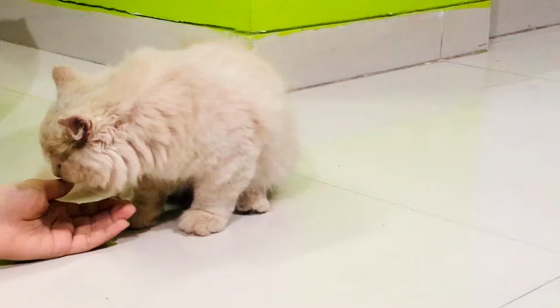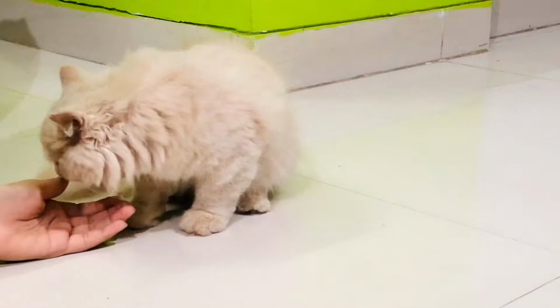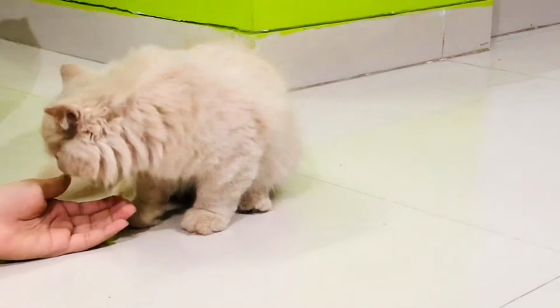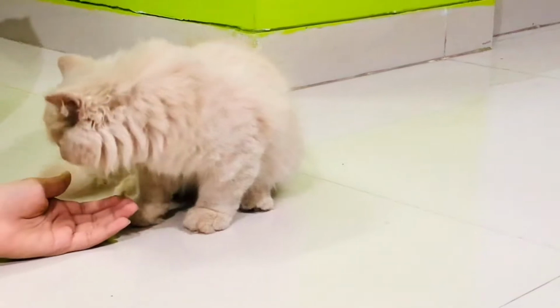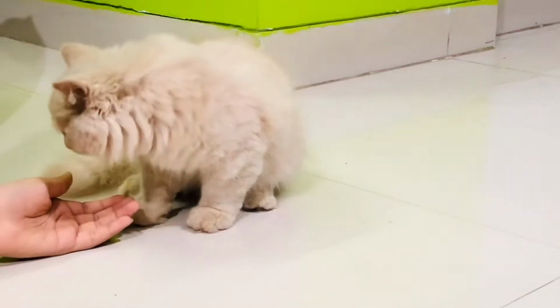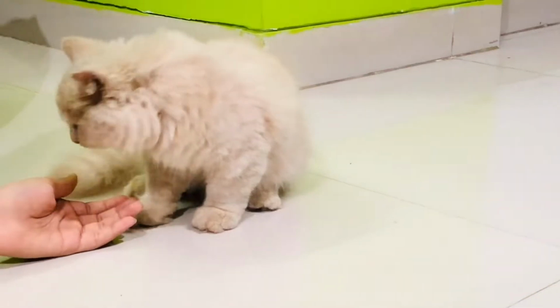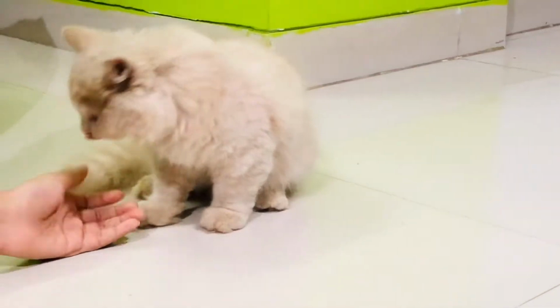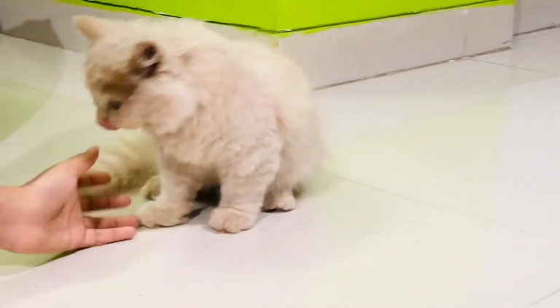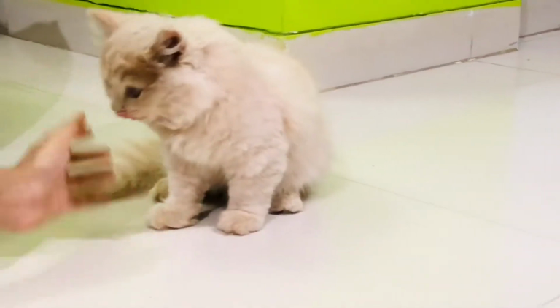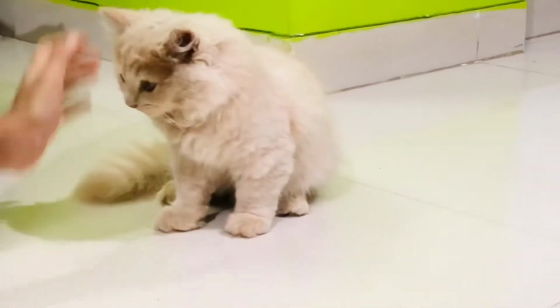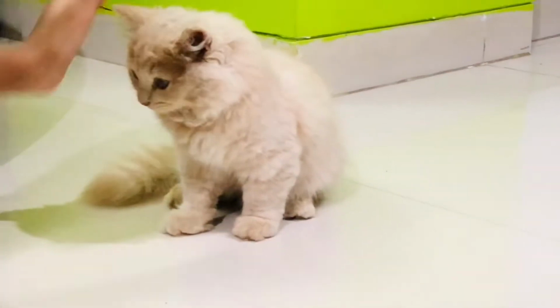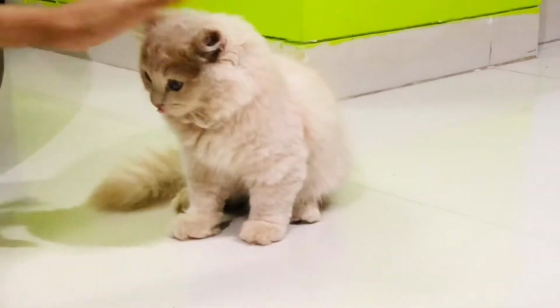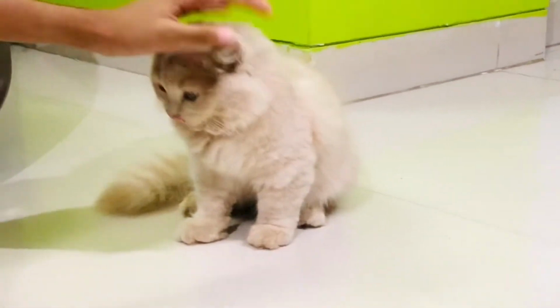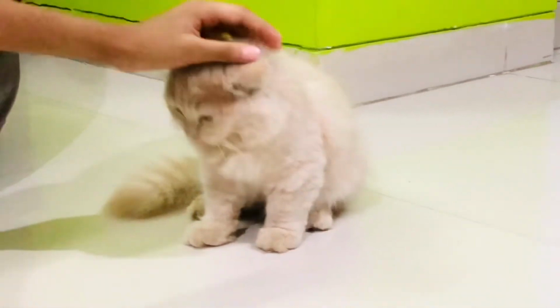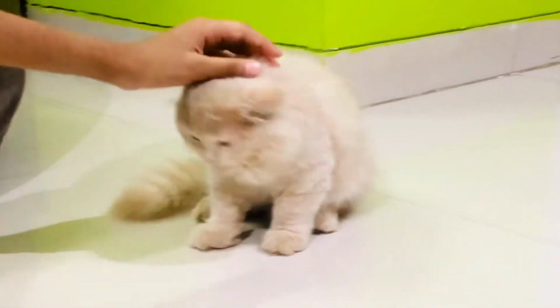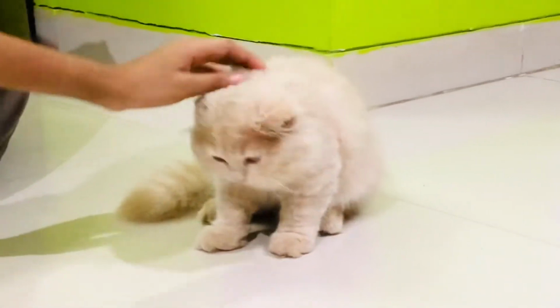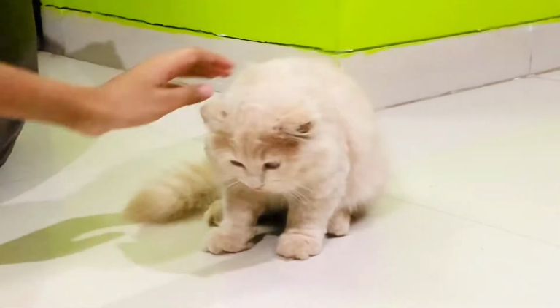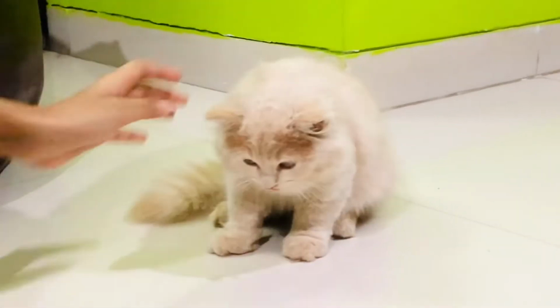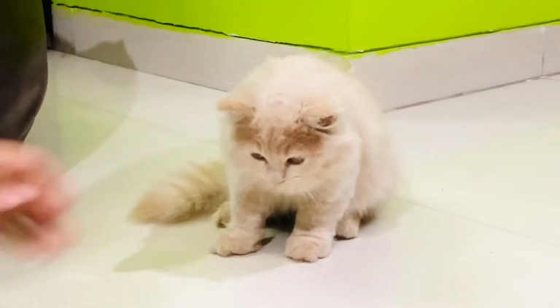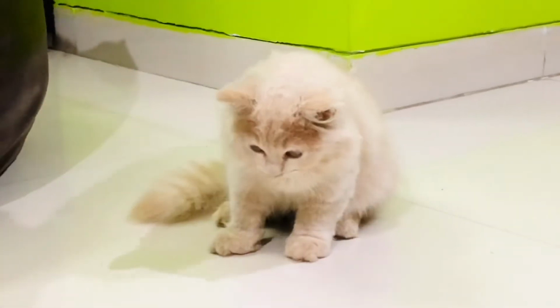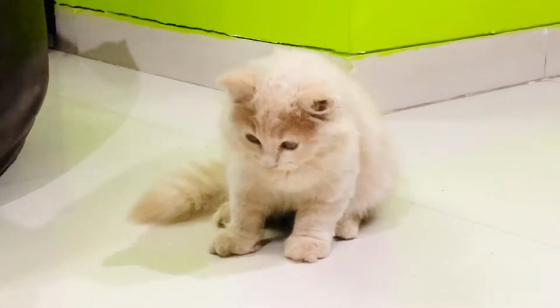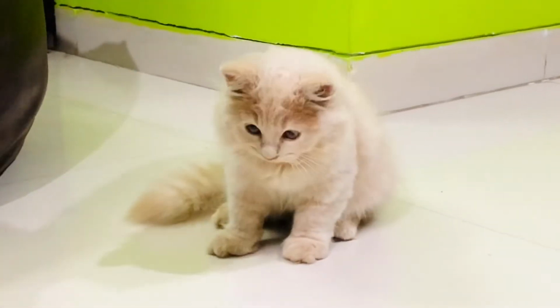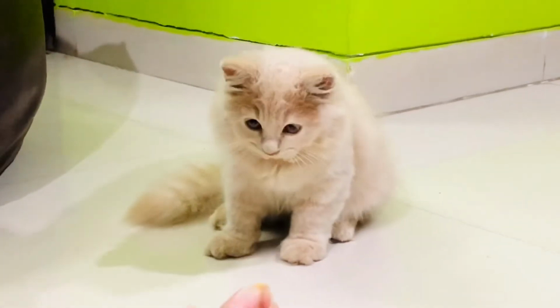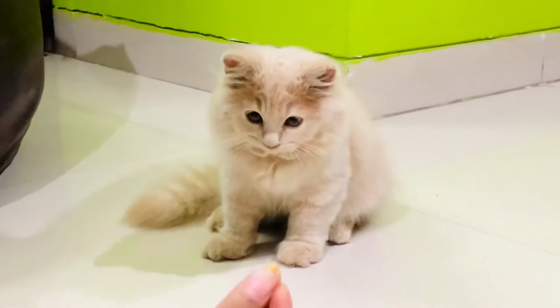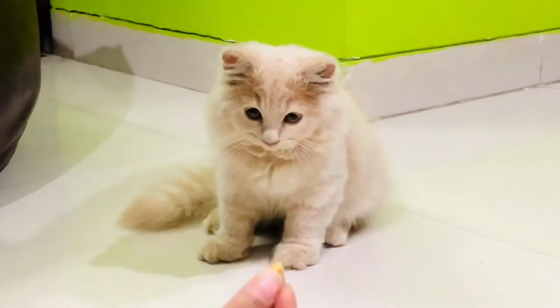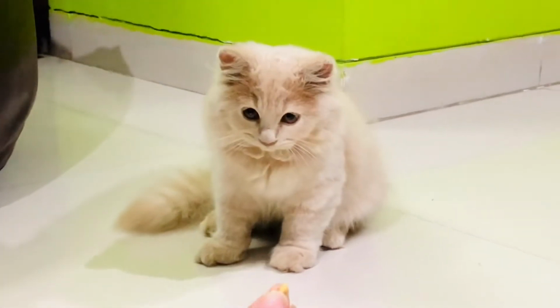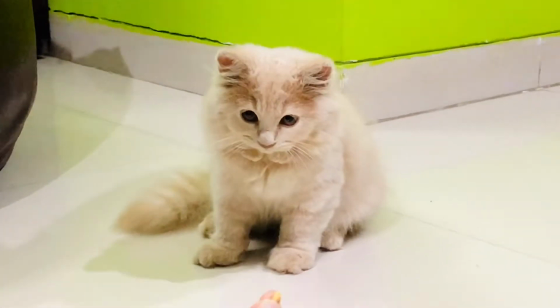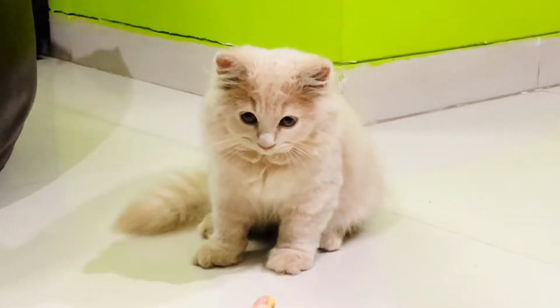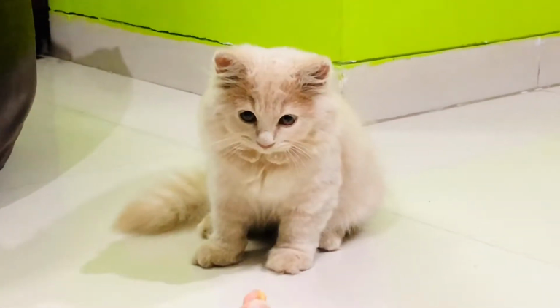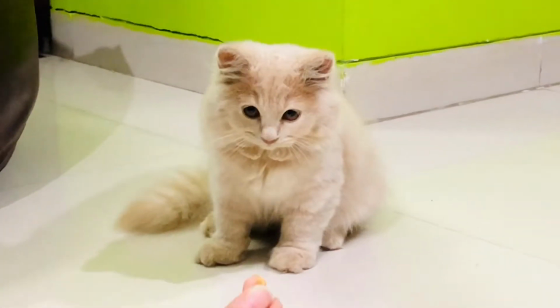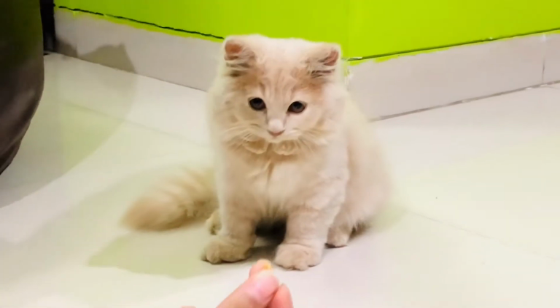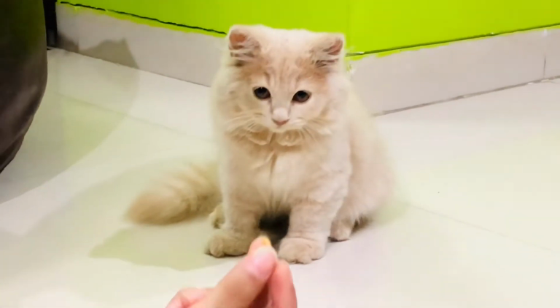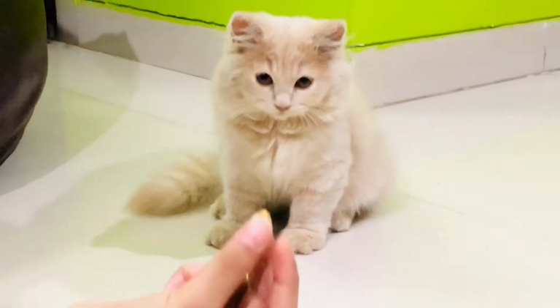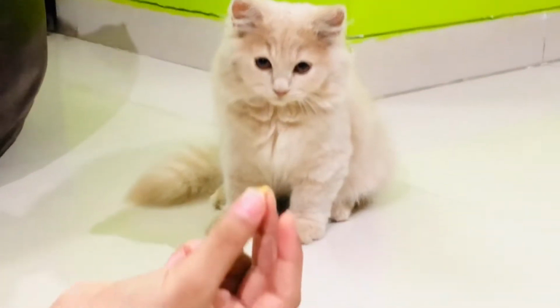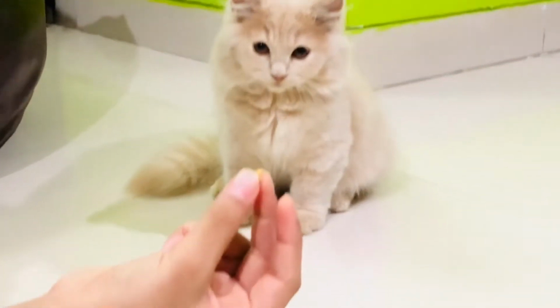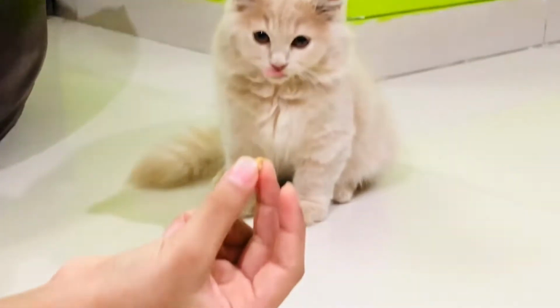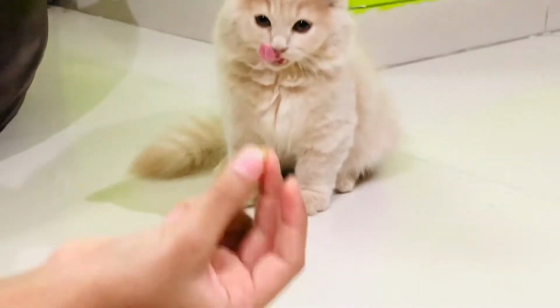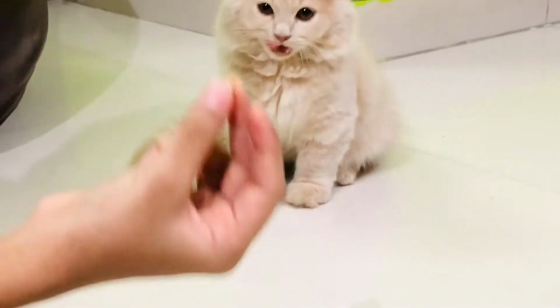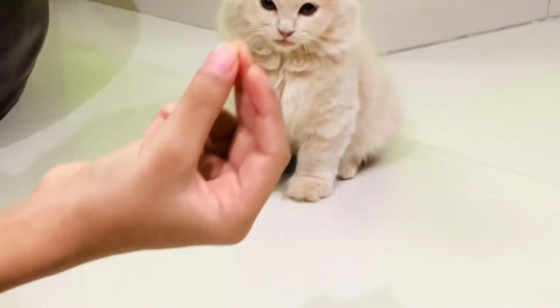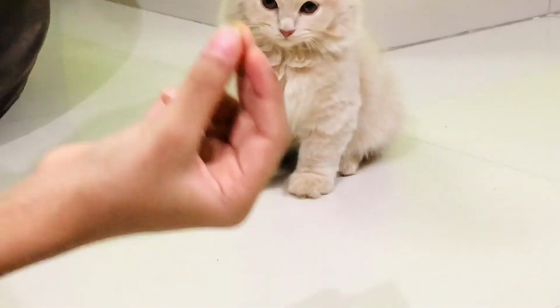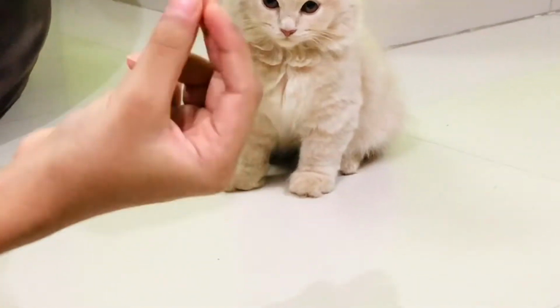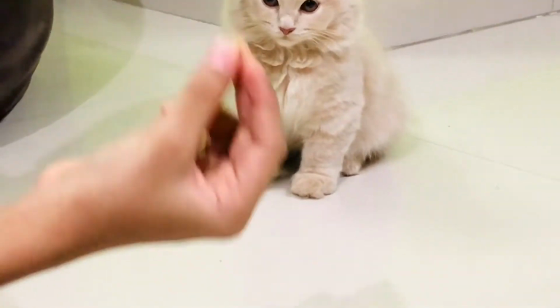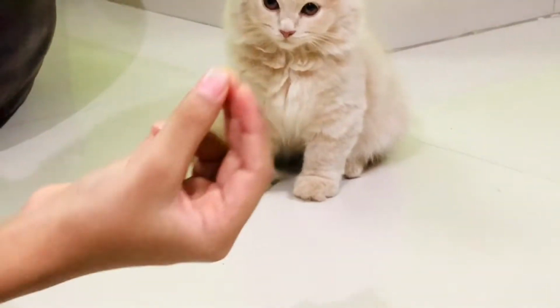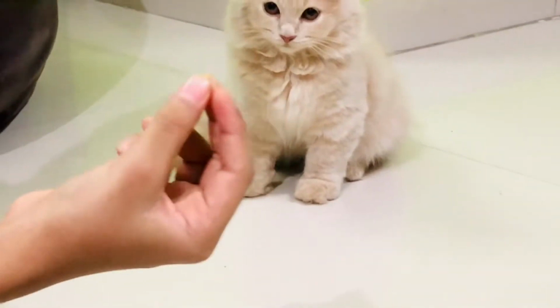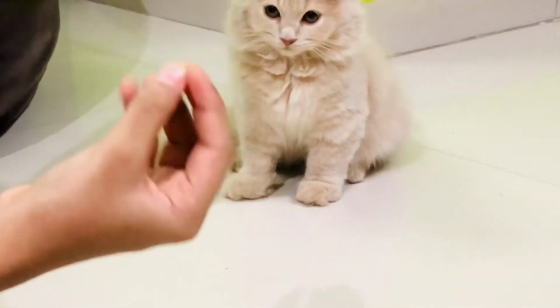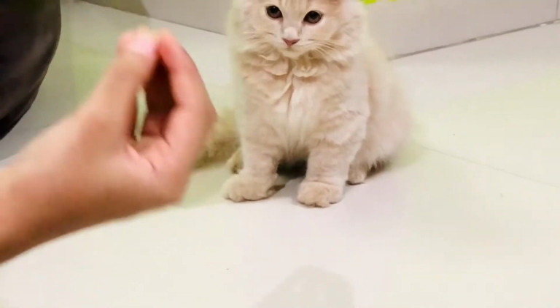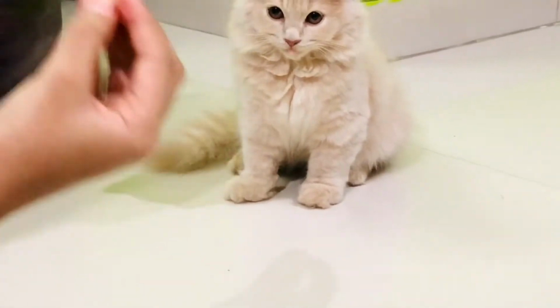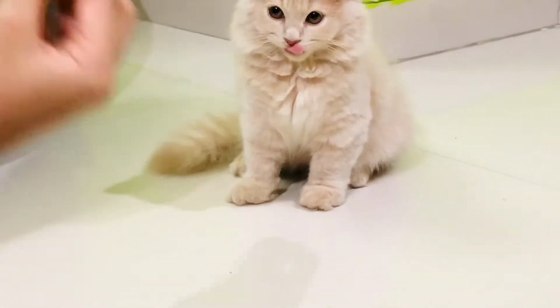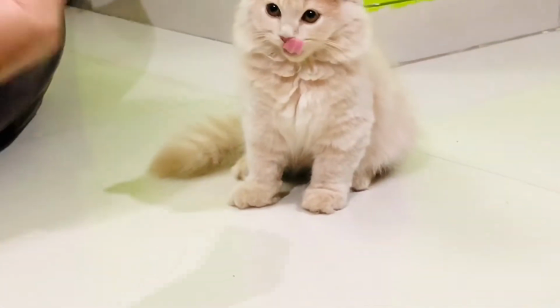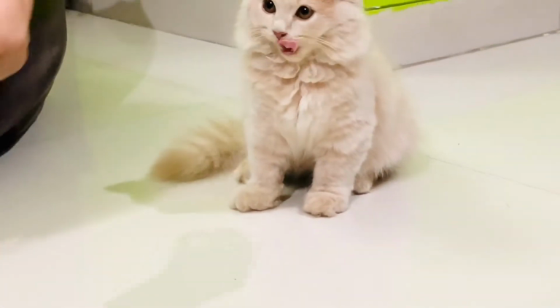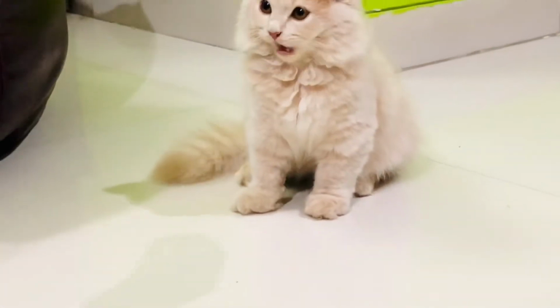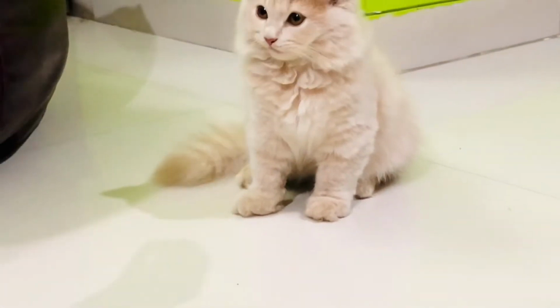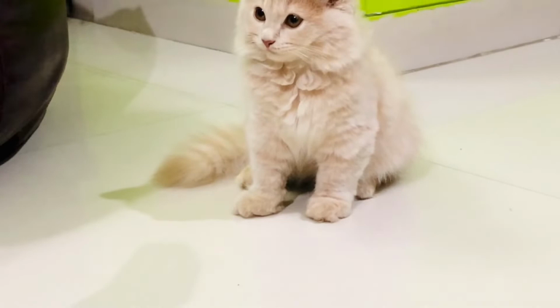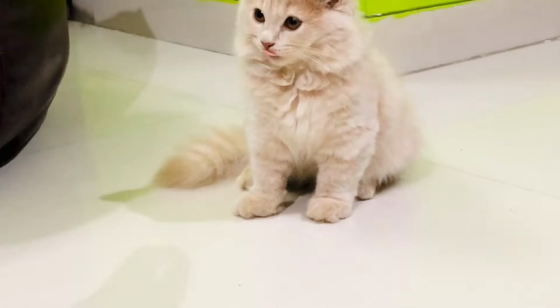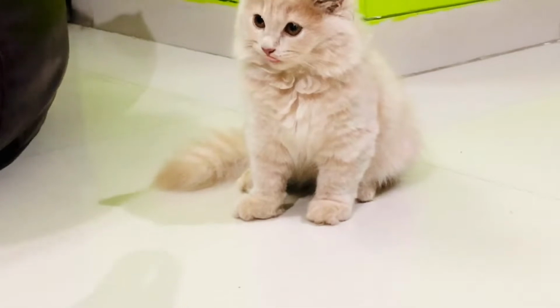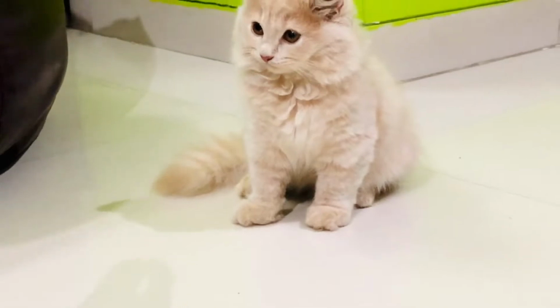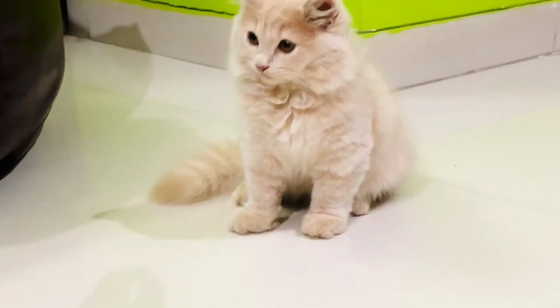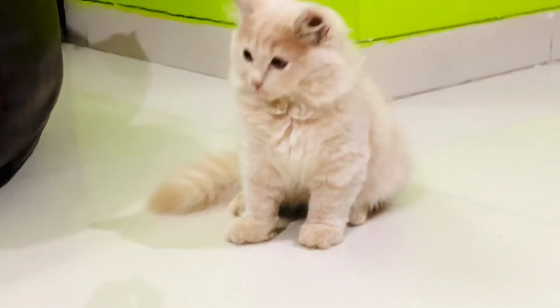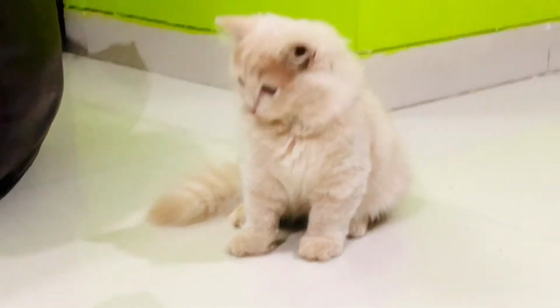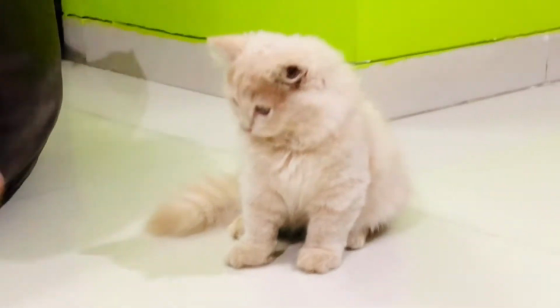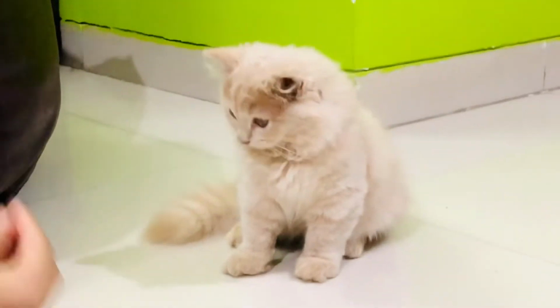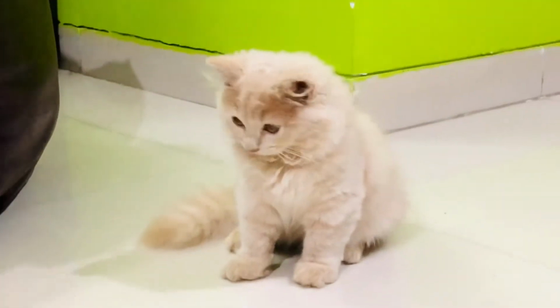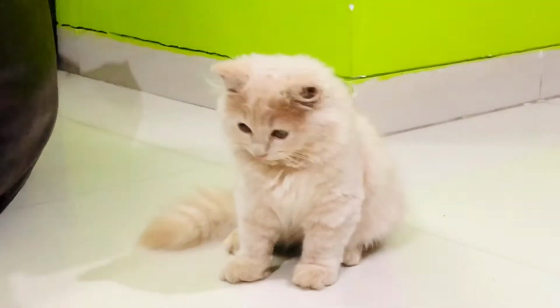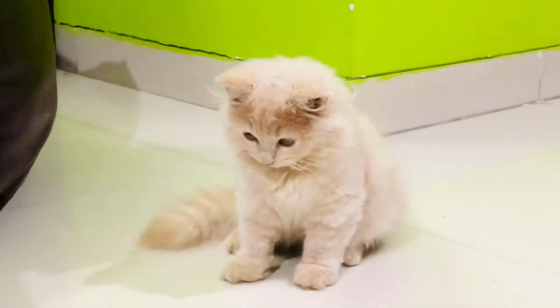How to train your cats easily. First, you need to take a small bite of a treat and then start.